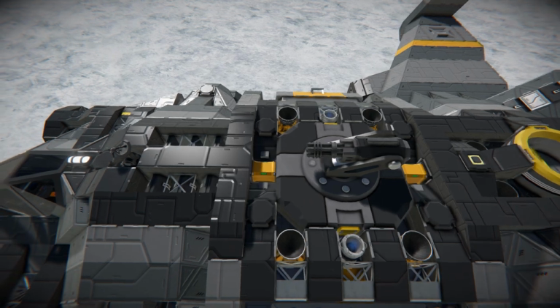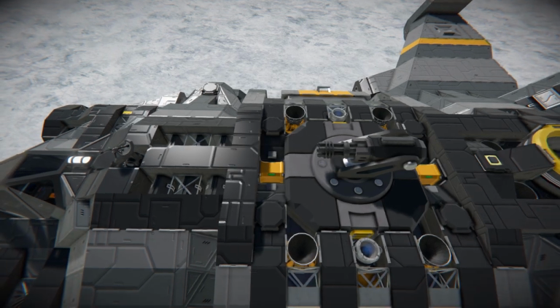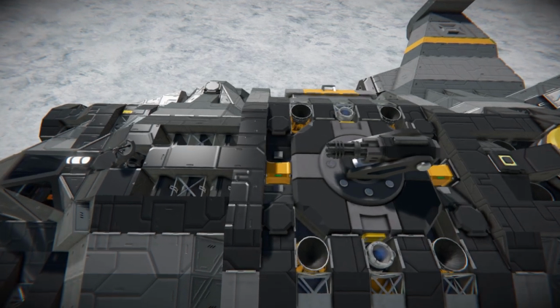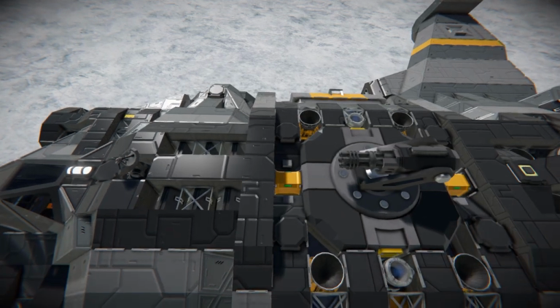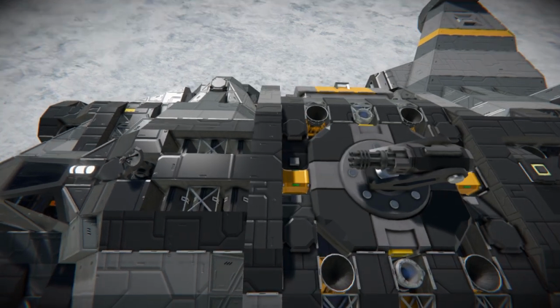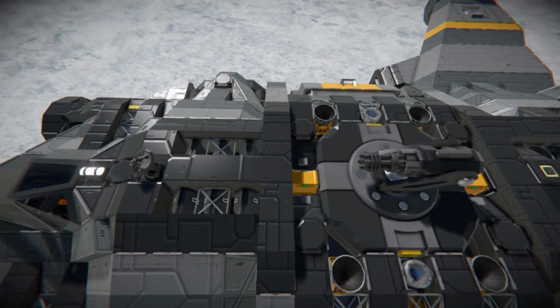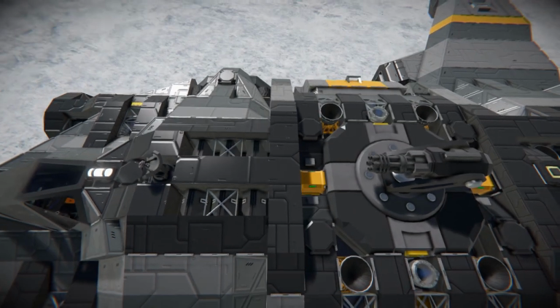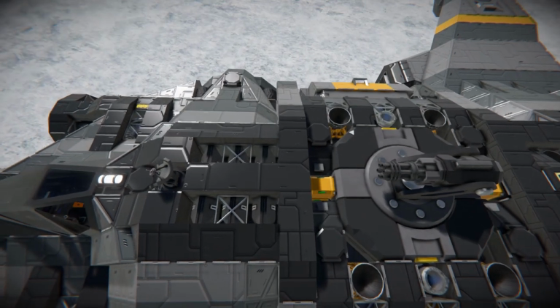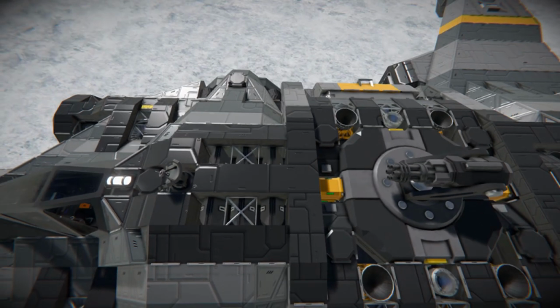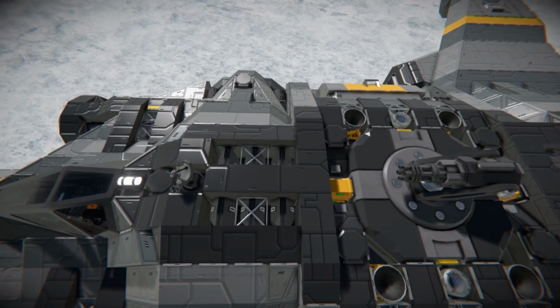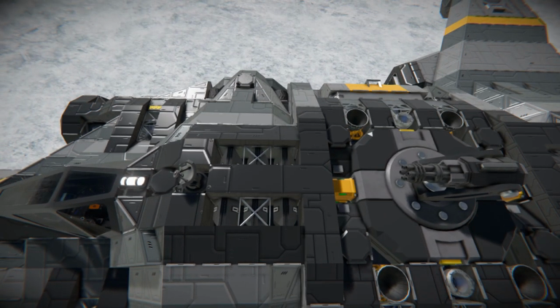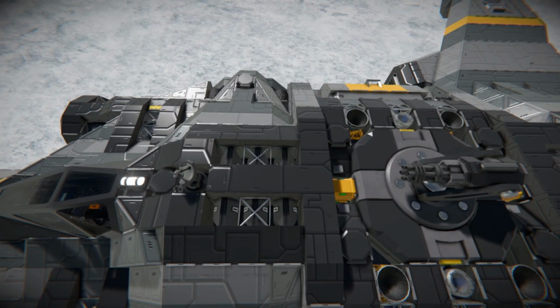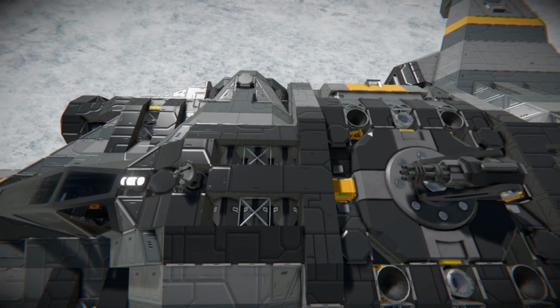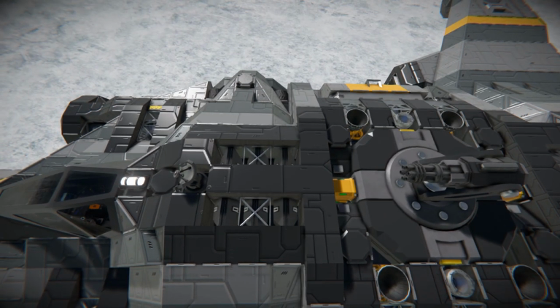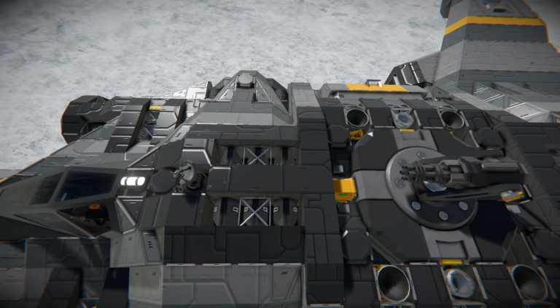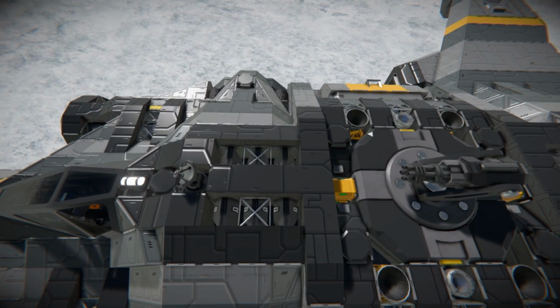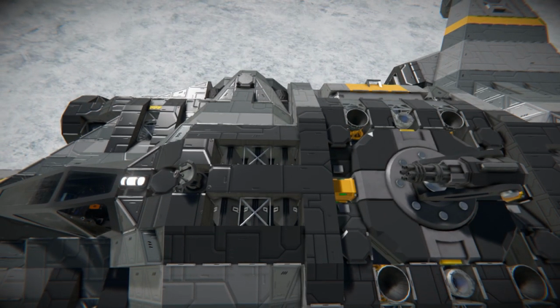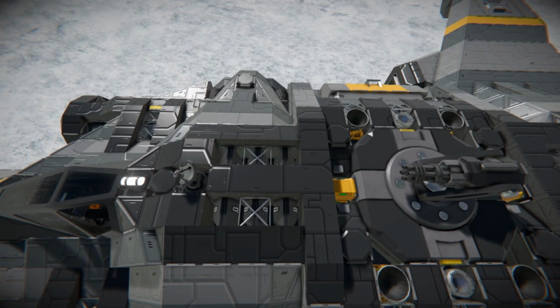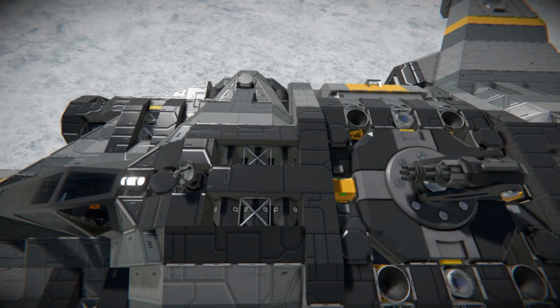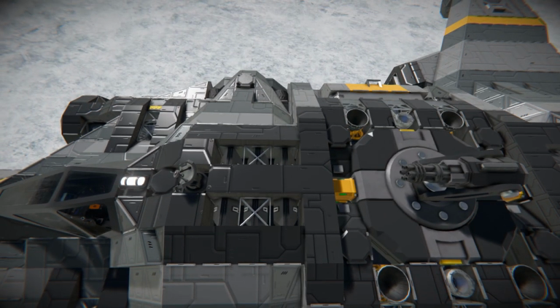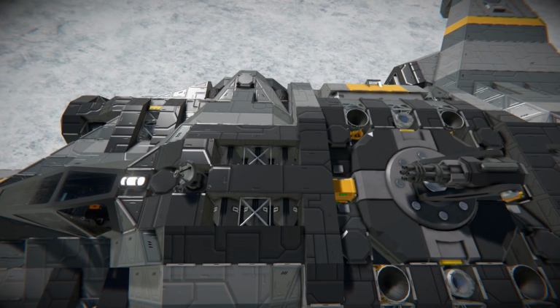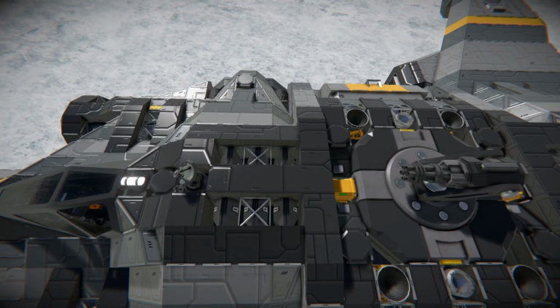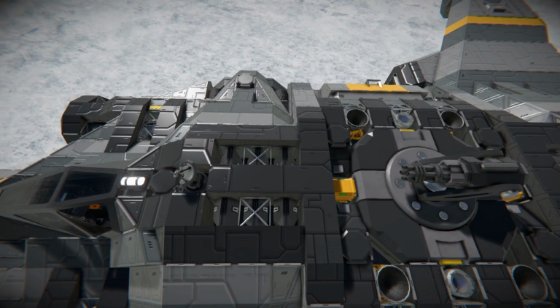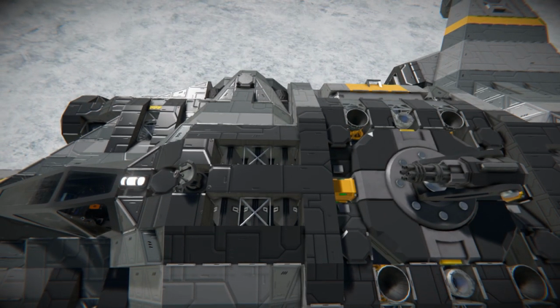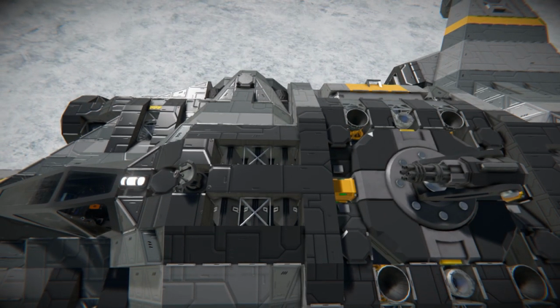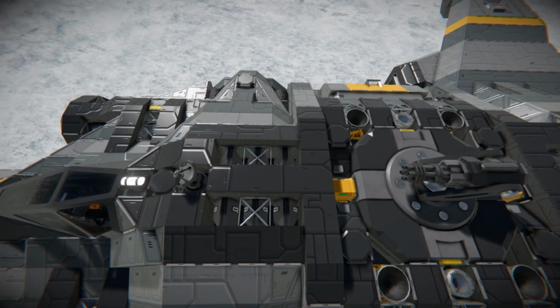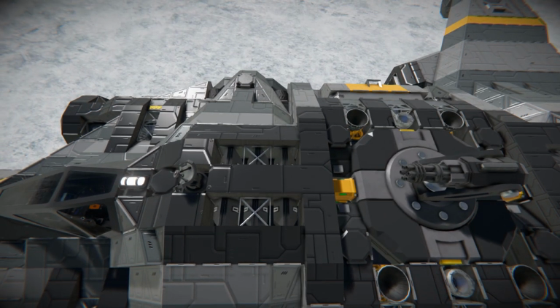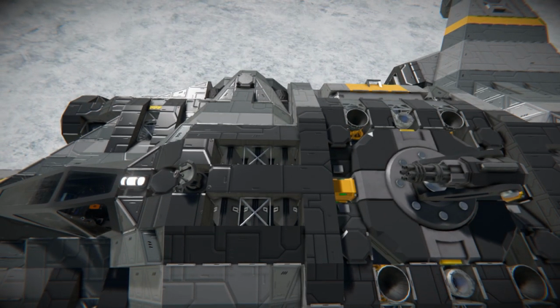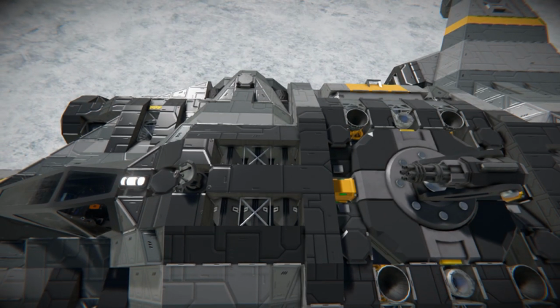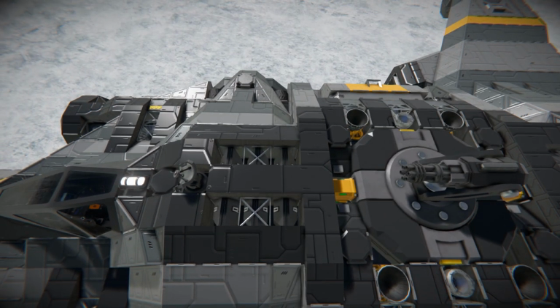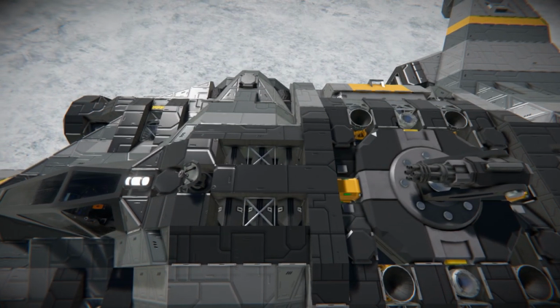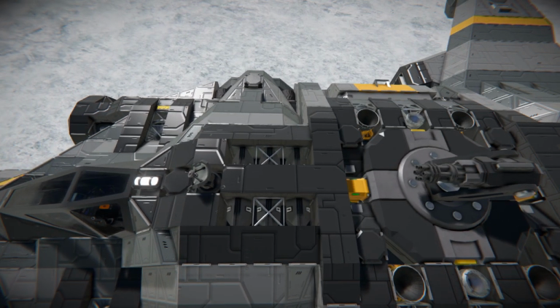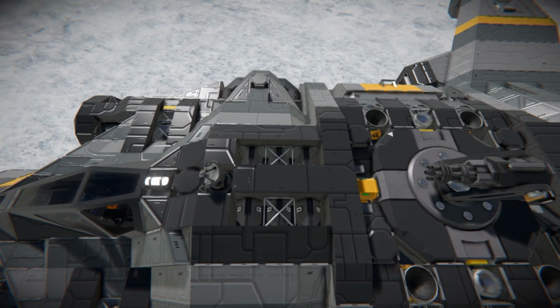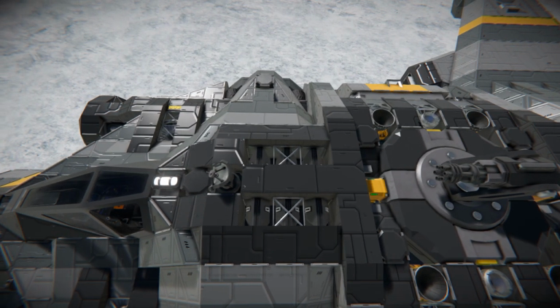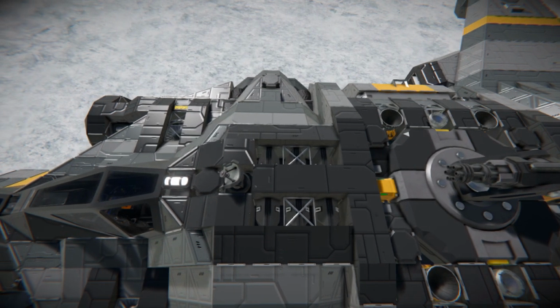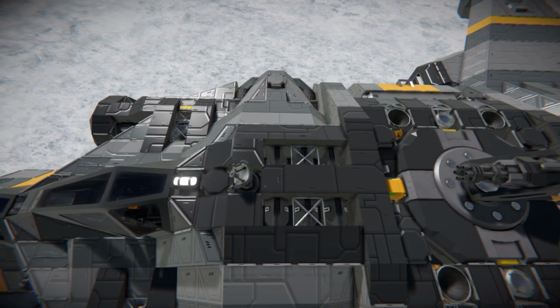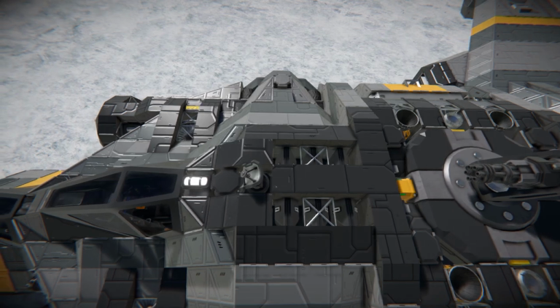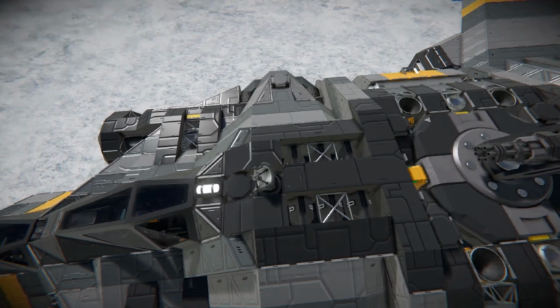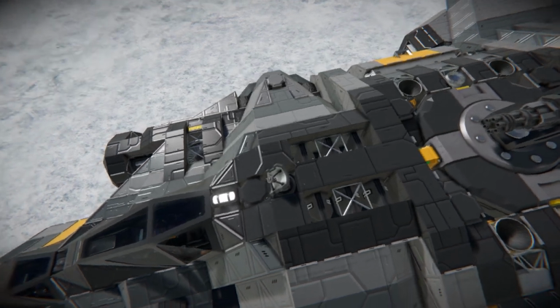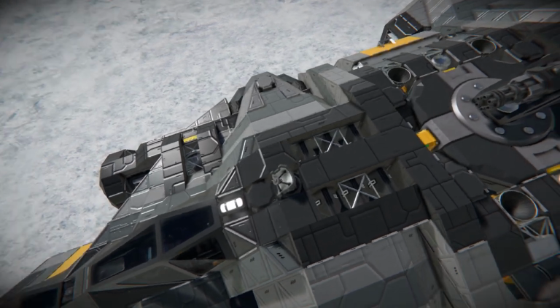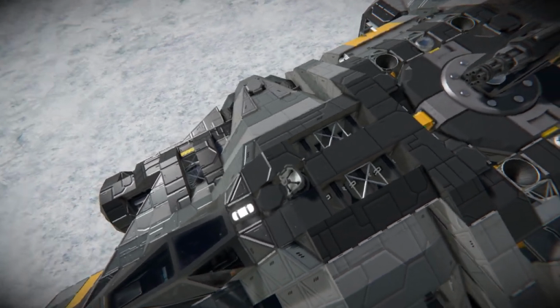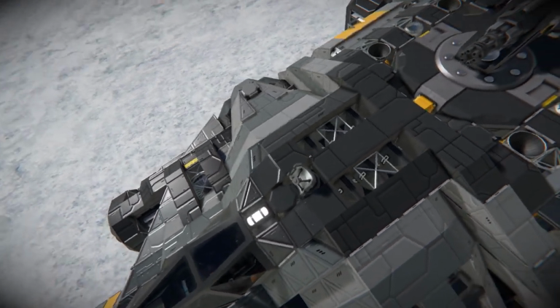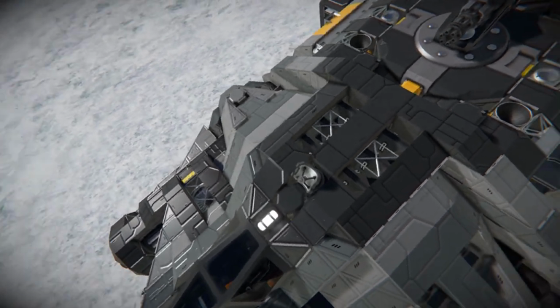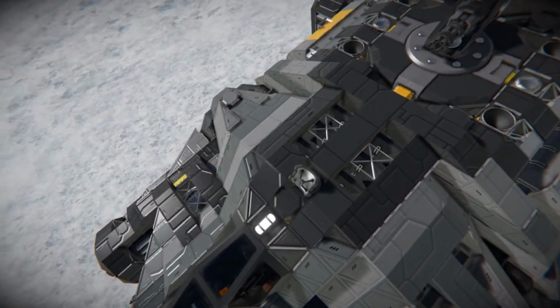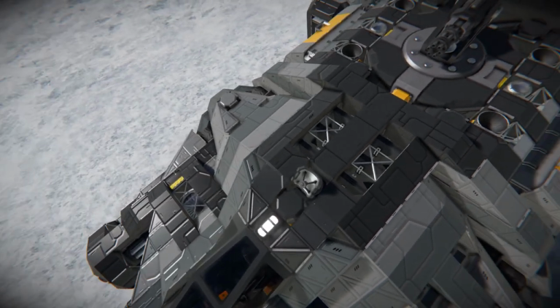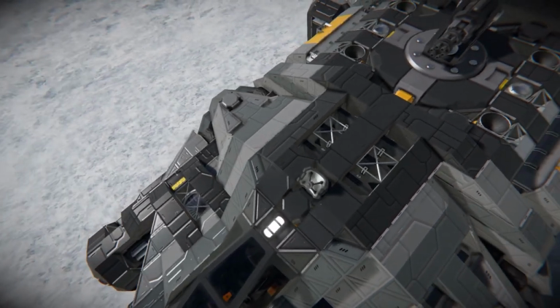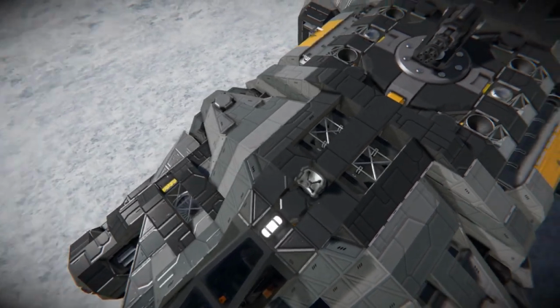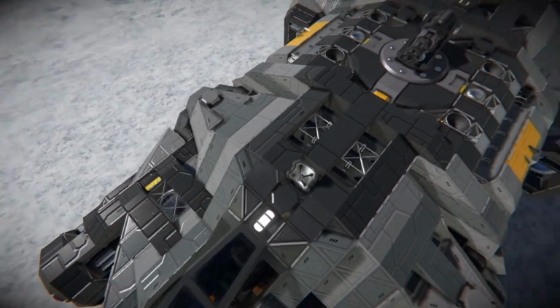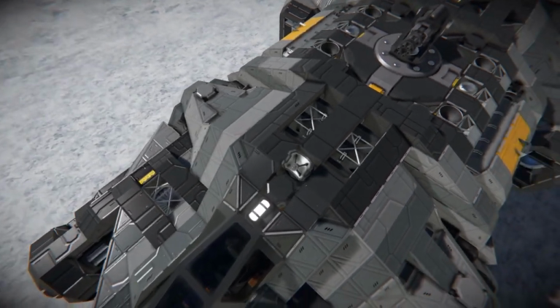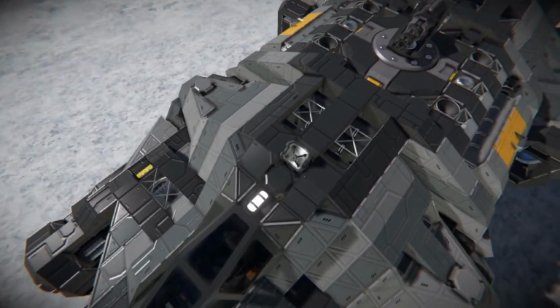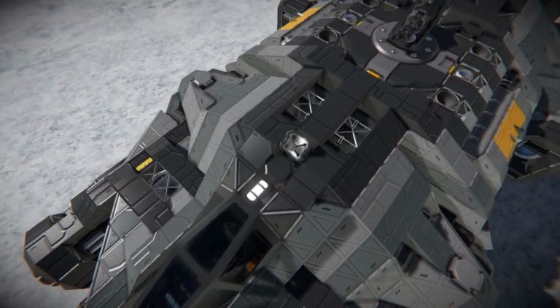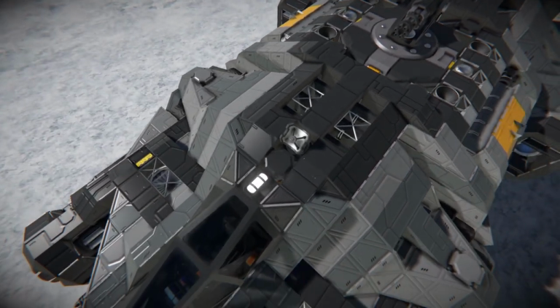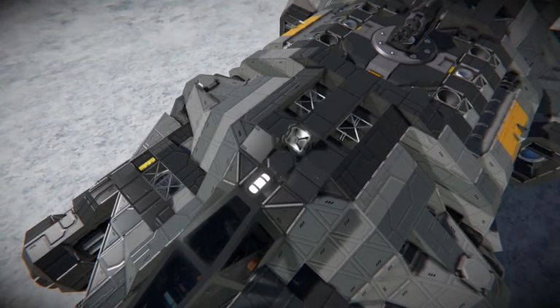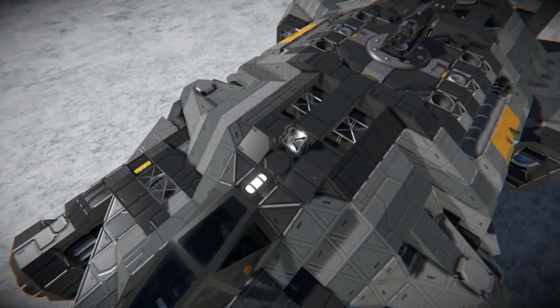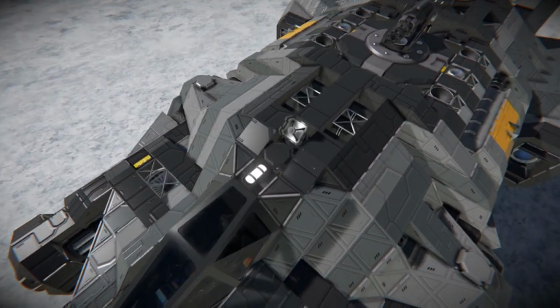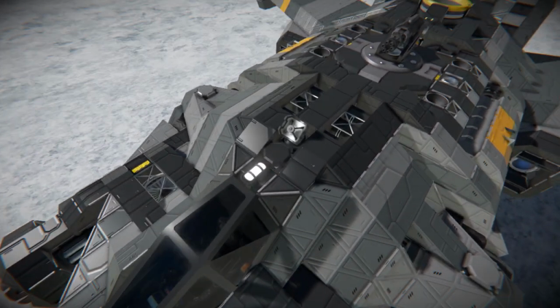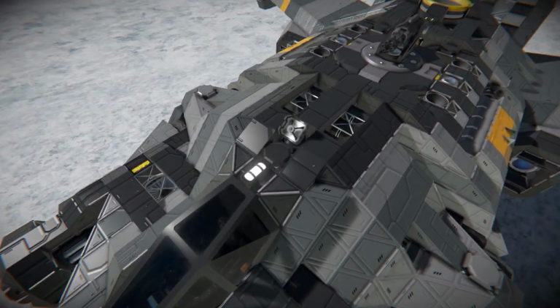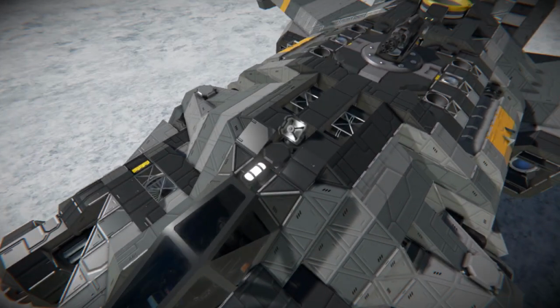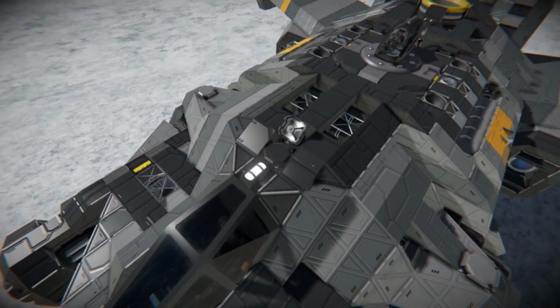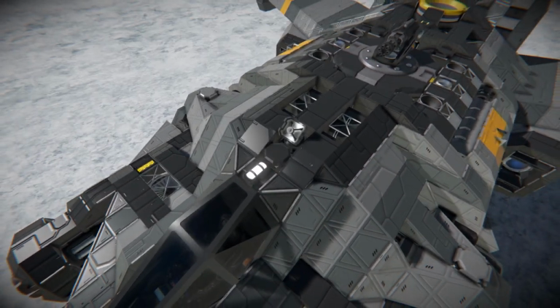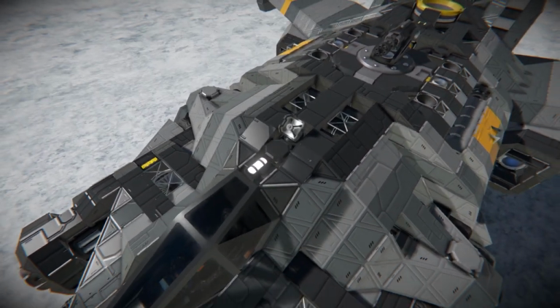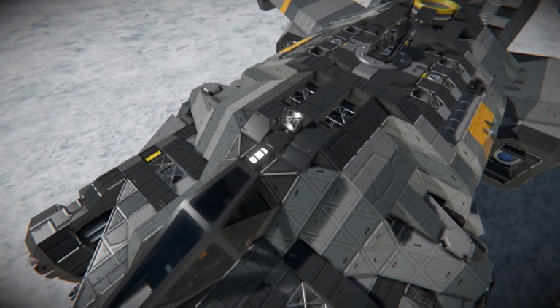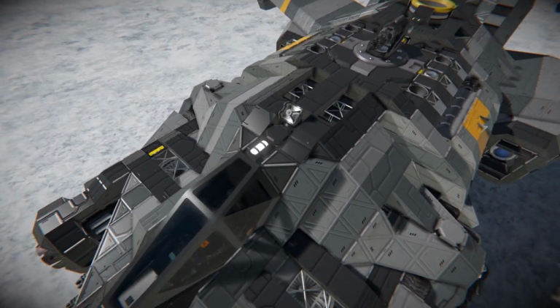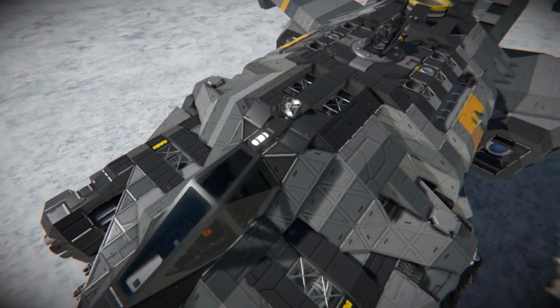Moving towards the front, there are some more blast door edge blocks for decoration, and an antenna to make sure you can never lose this ship.